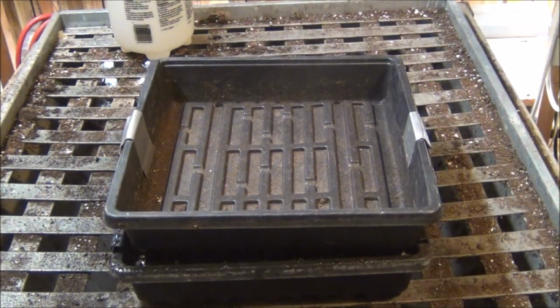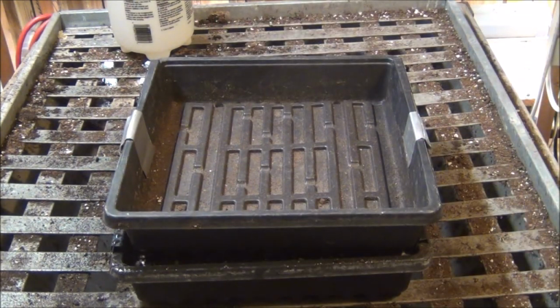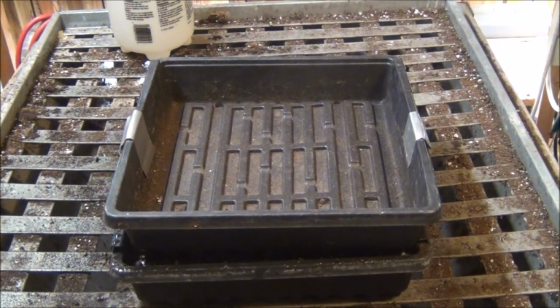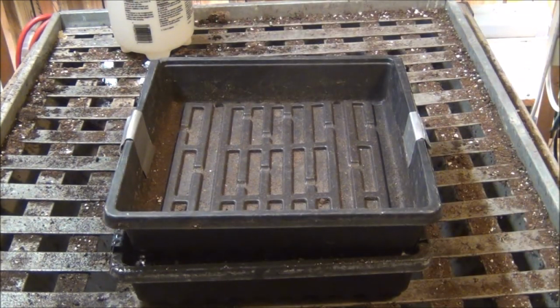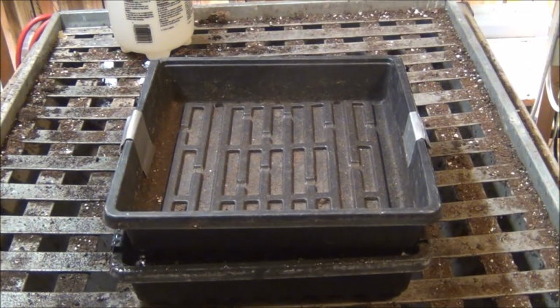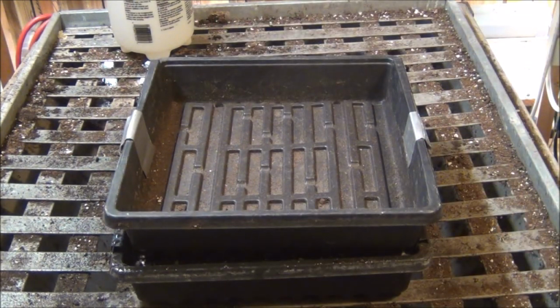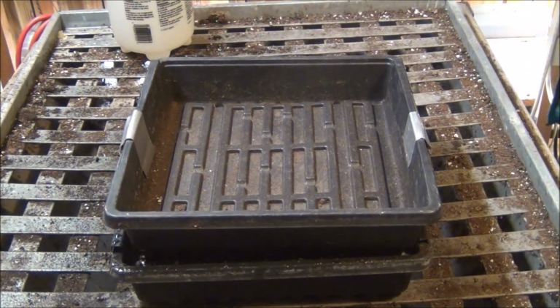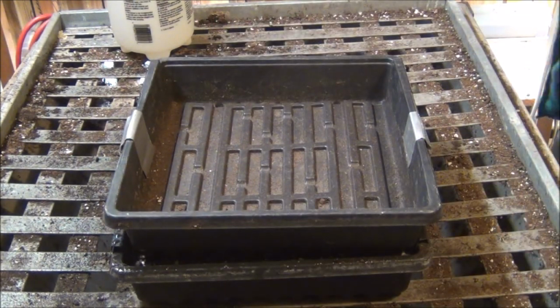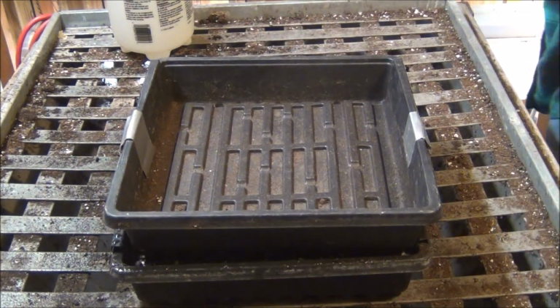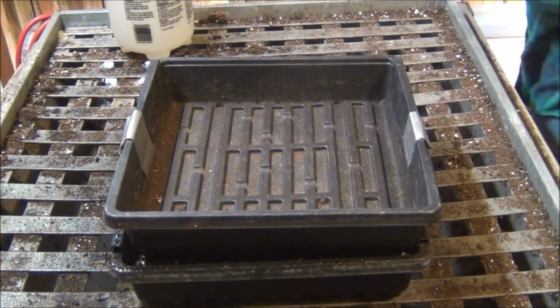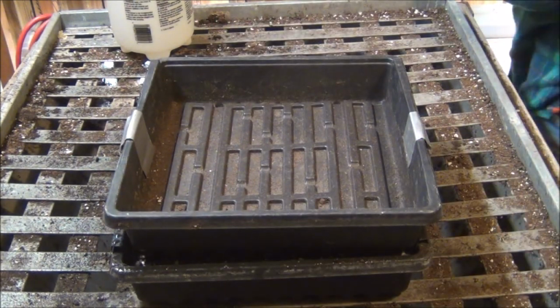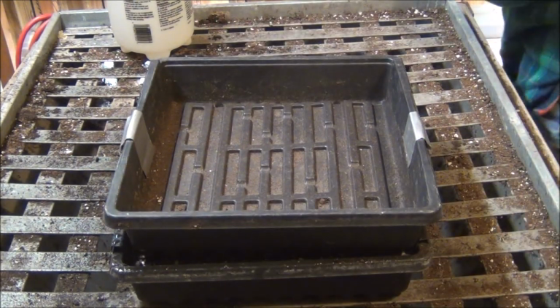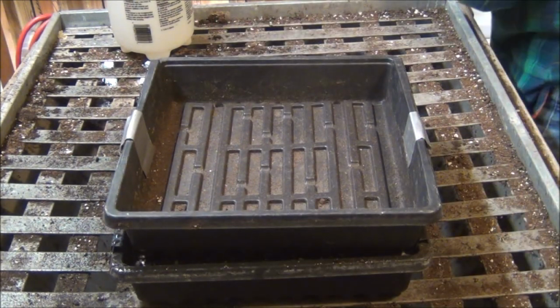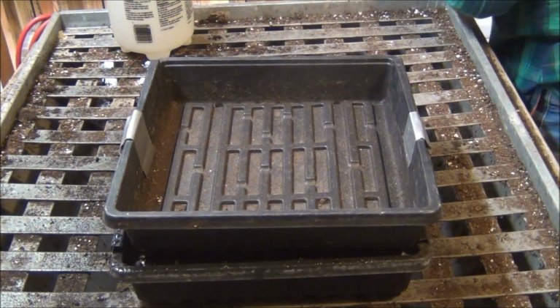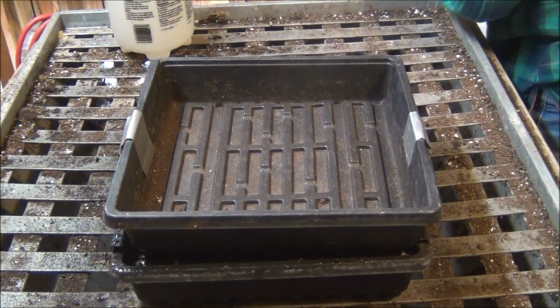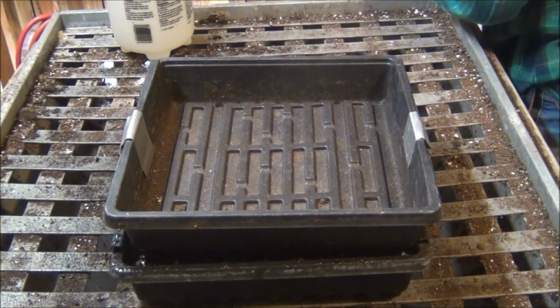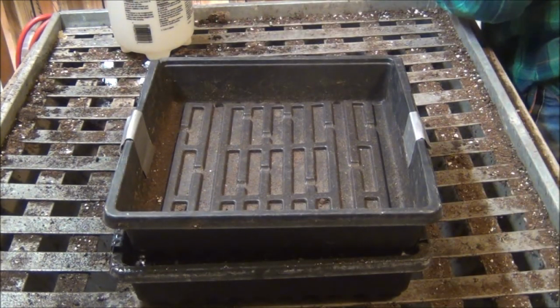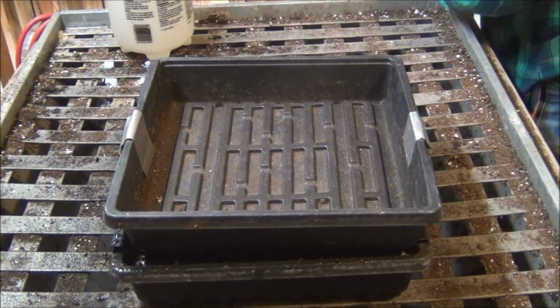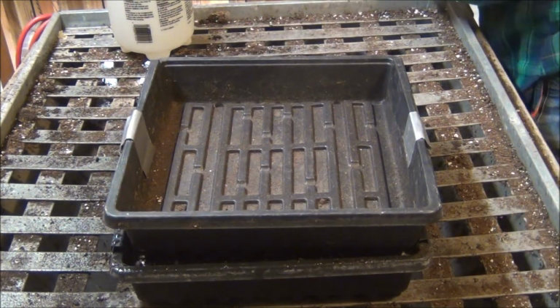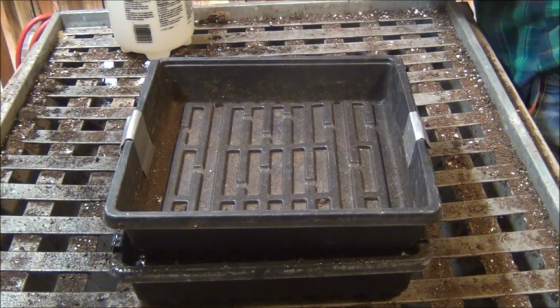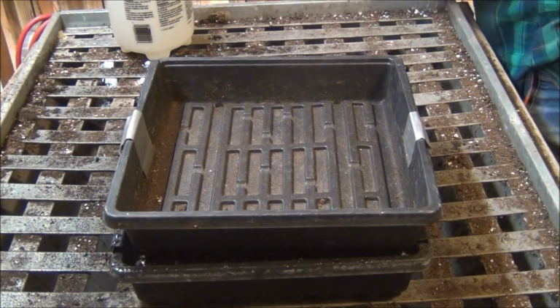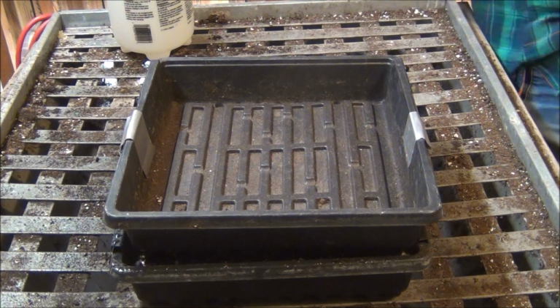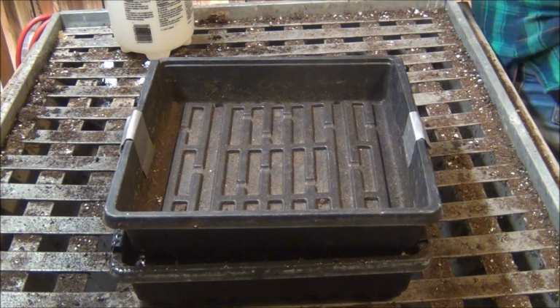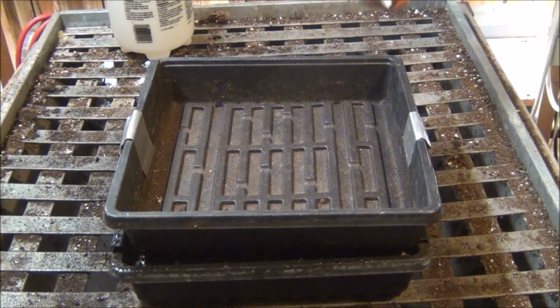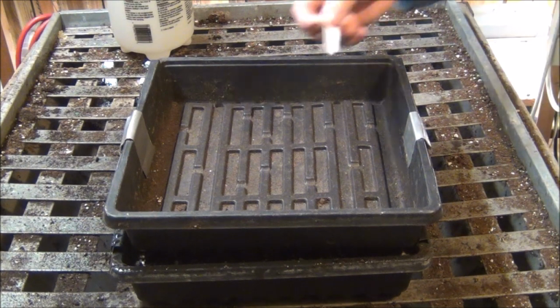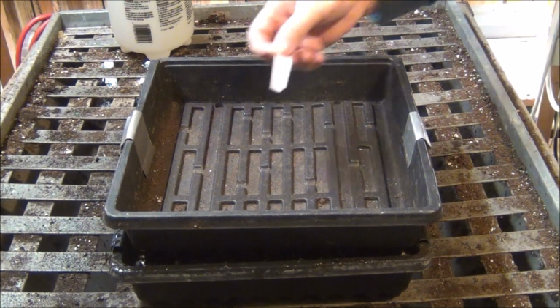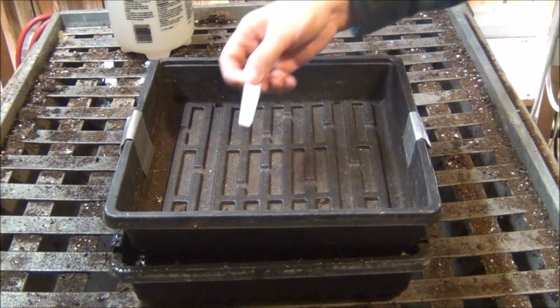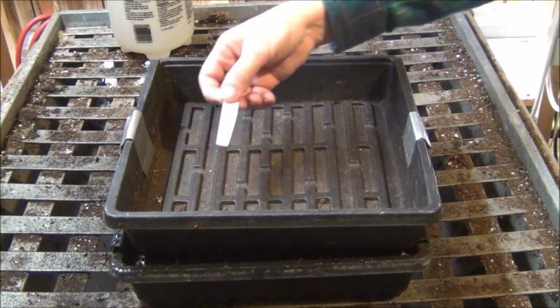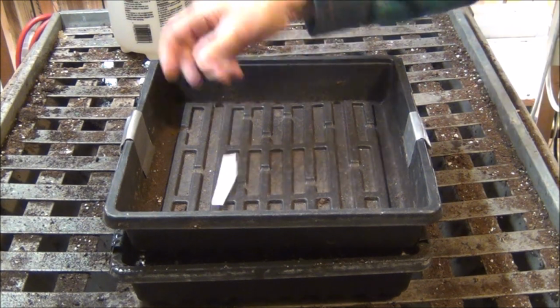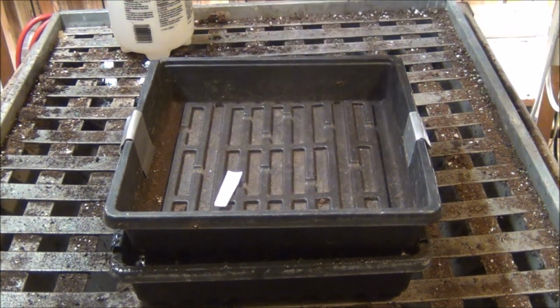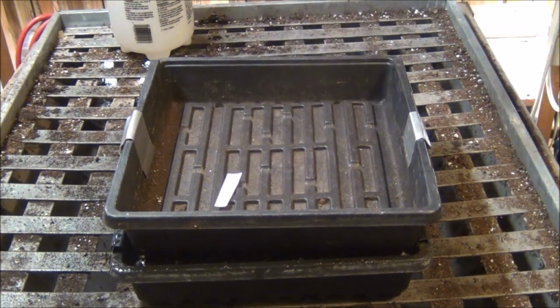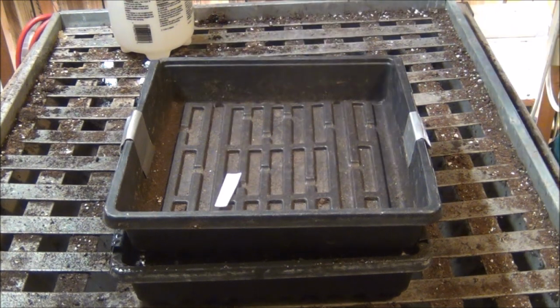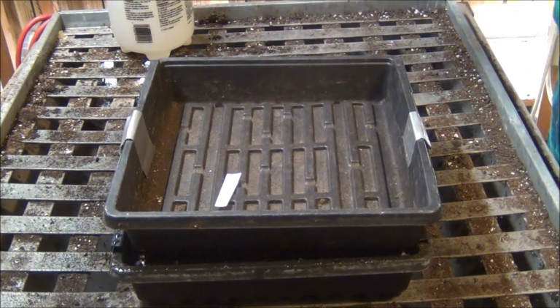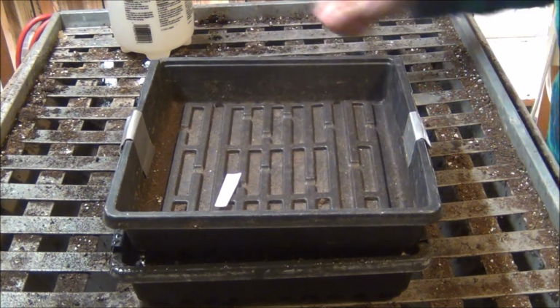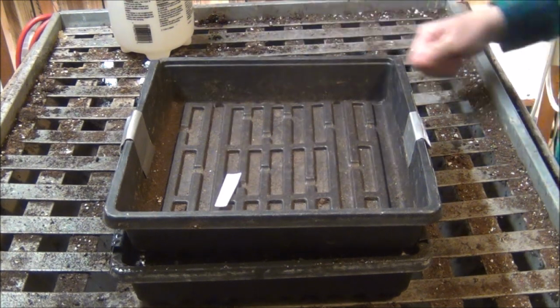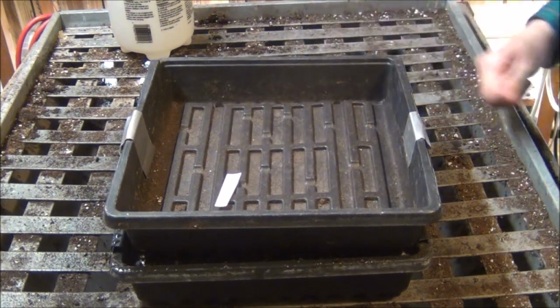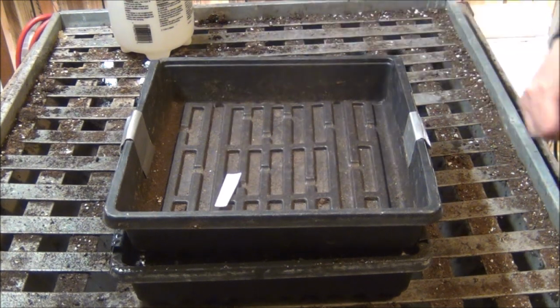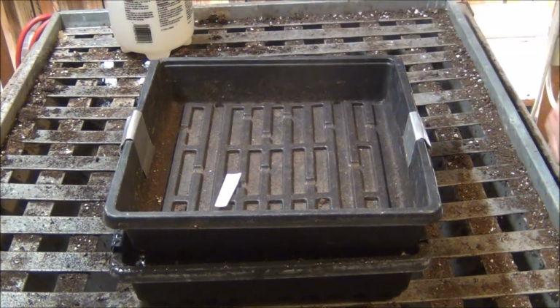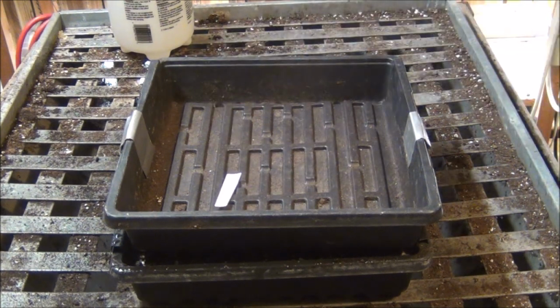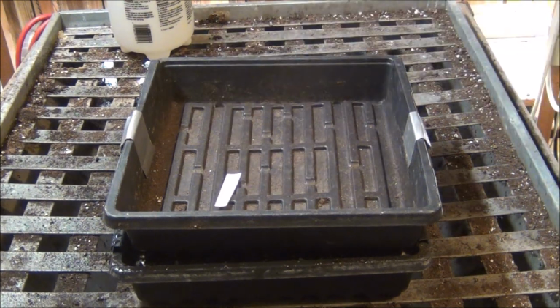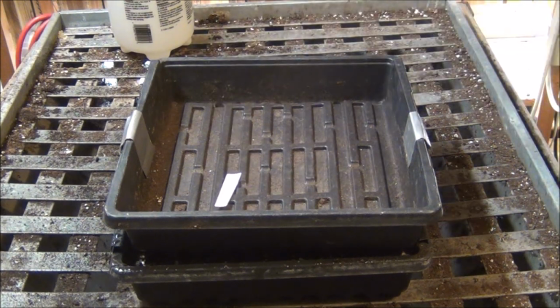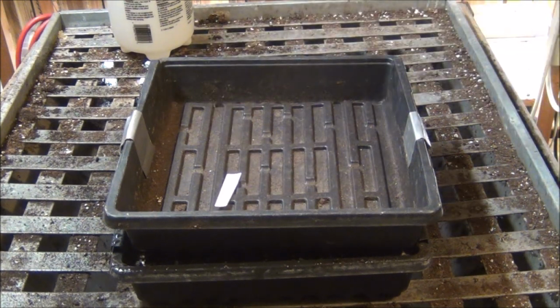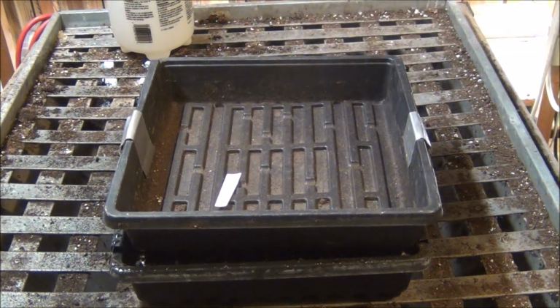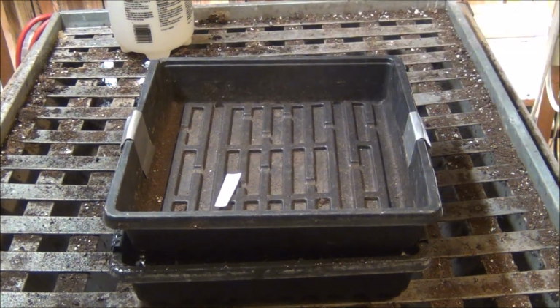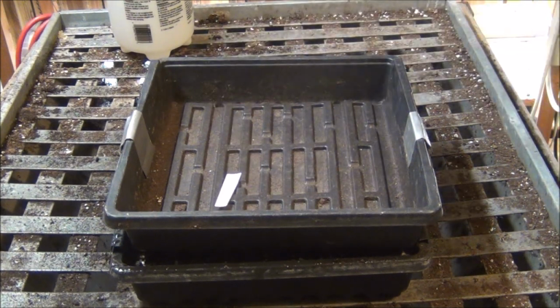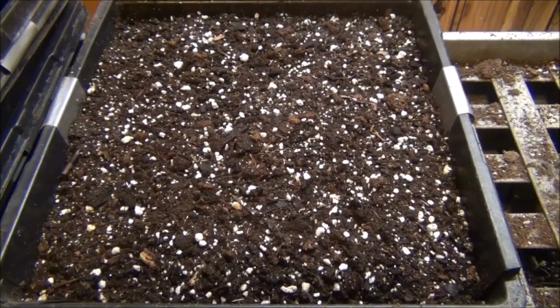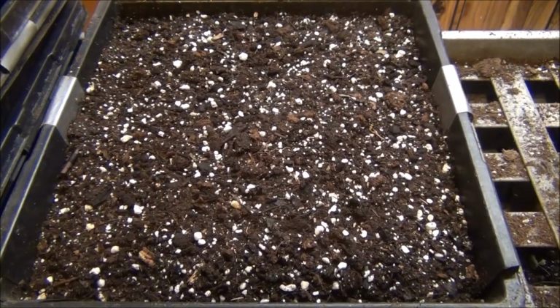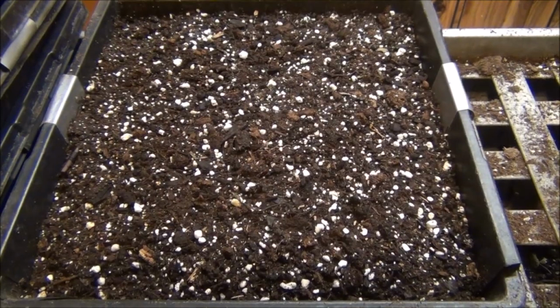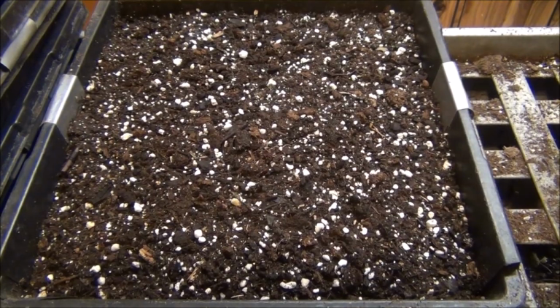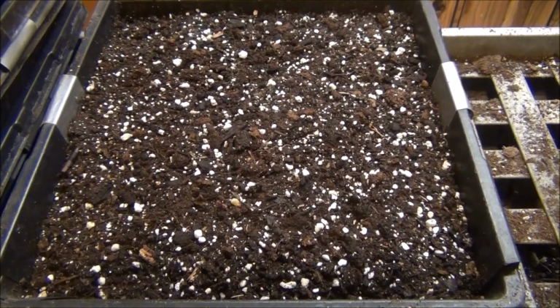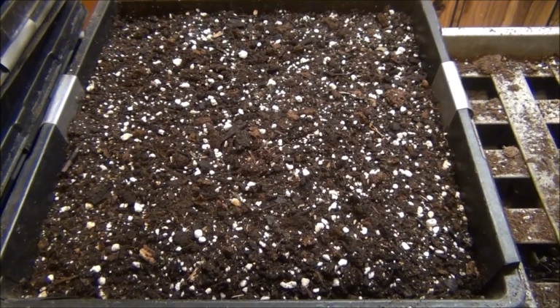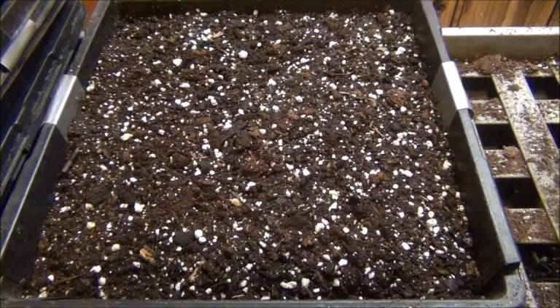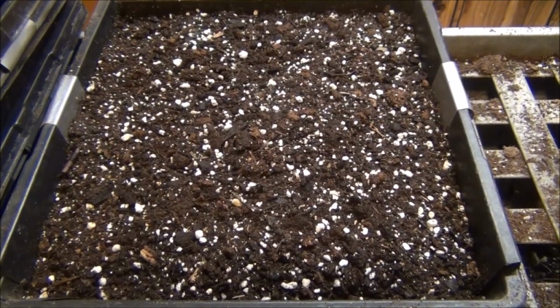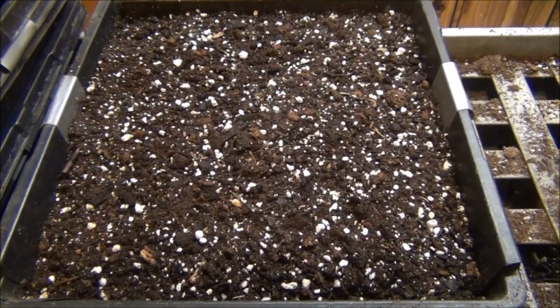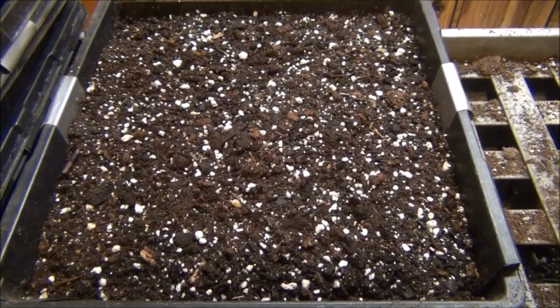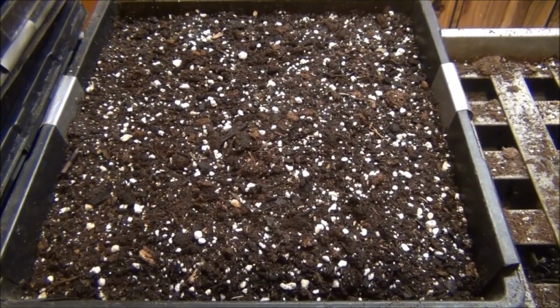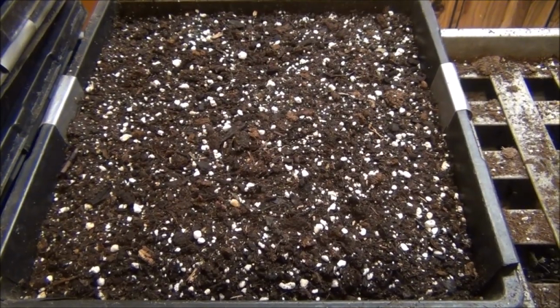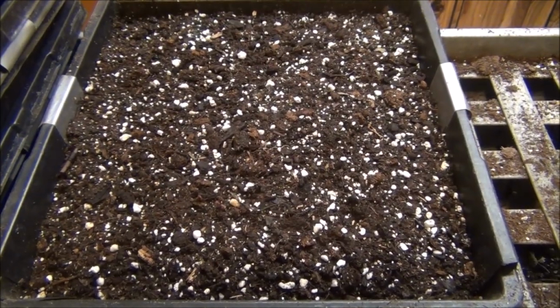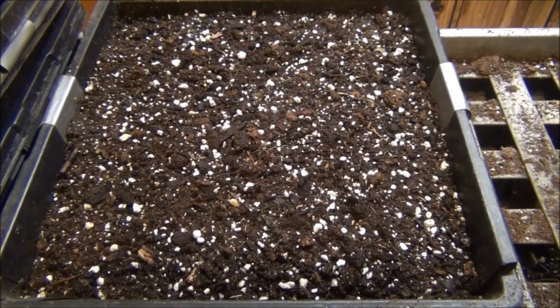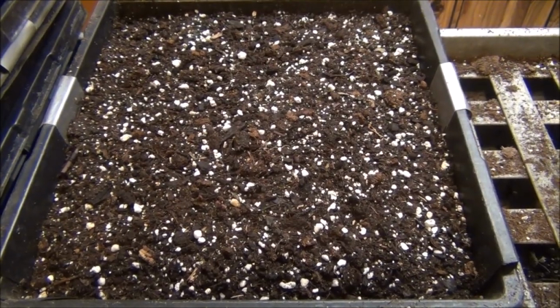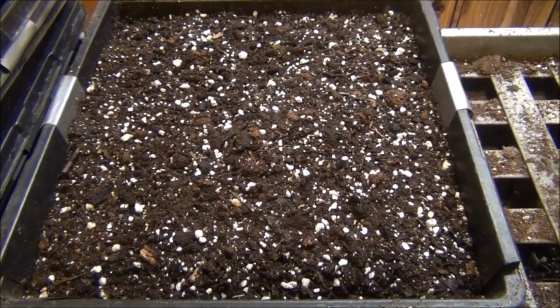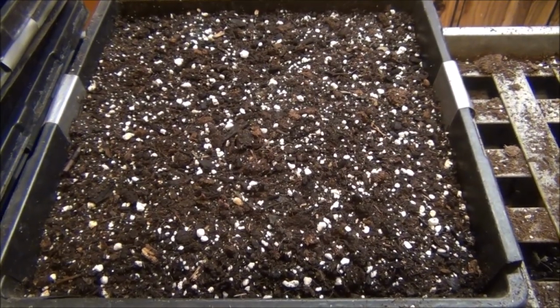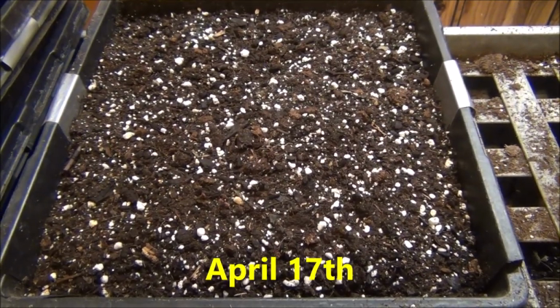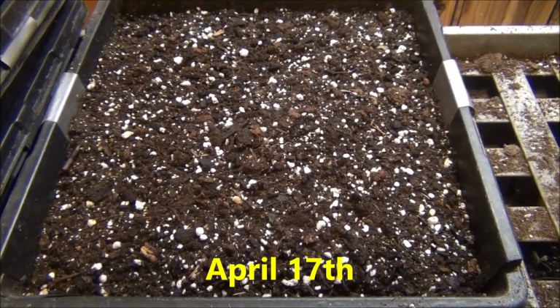Now all I'm going to do is put another tray over them like so. Check them every day for dryness, and make sure you mark them so you know what they are.